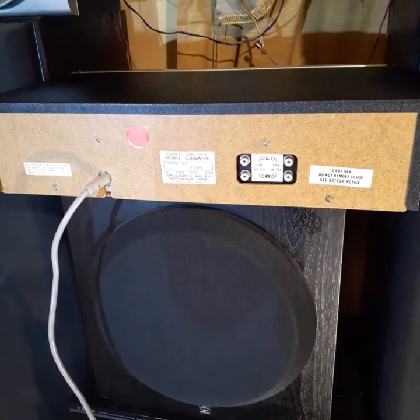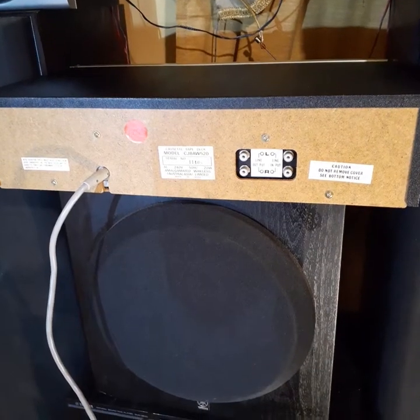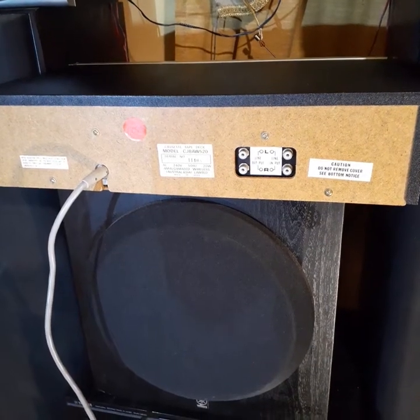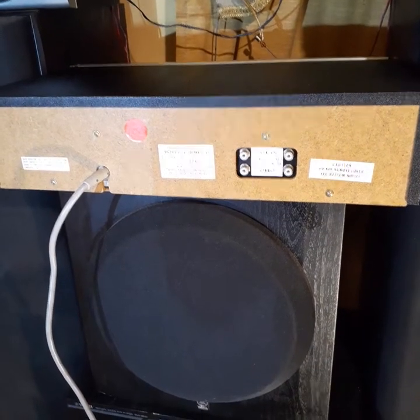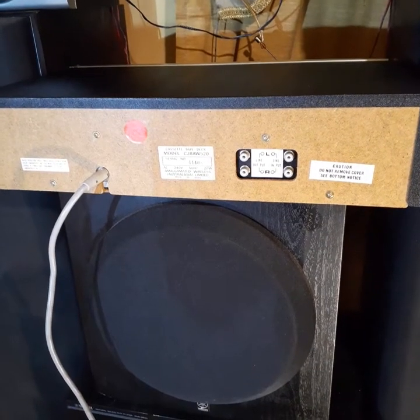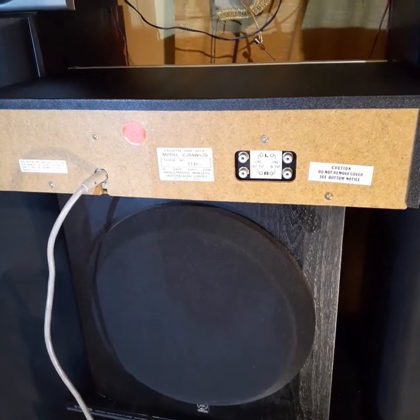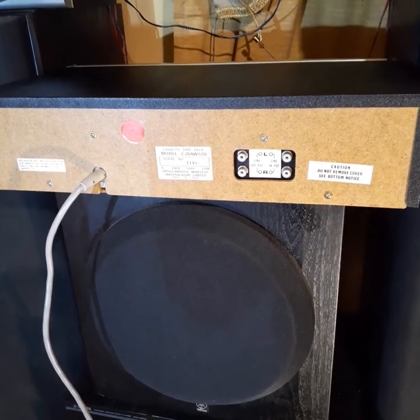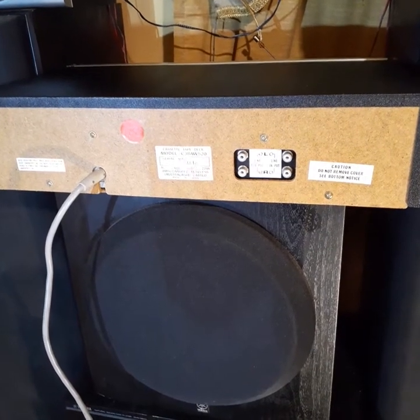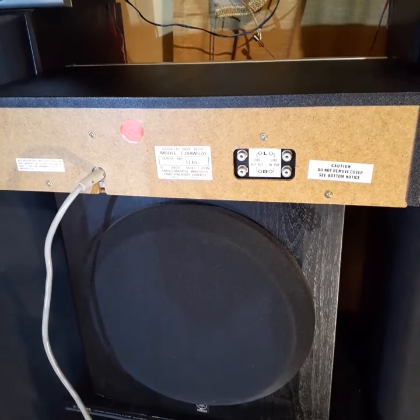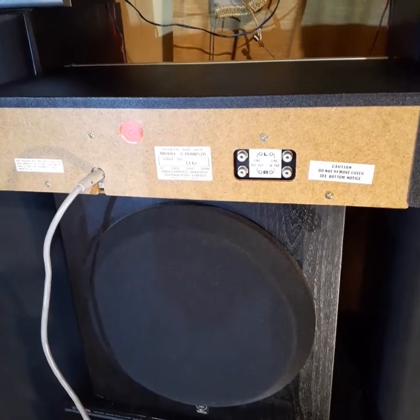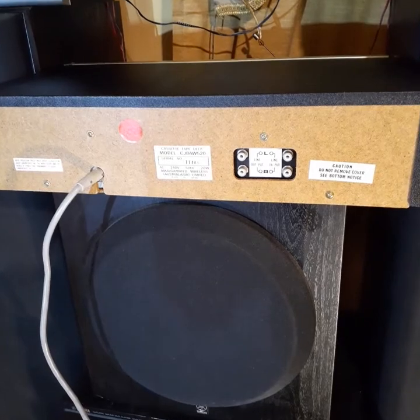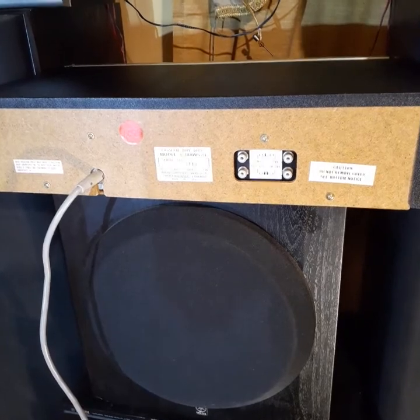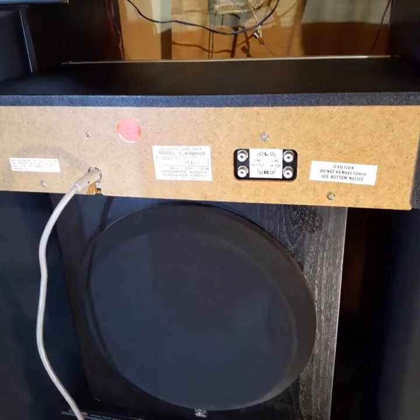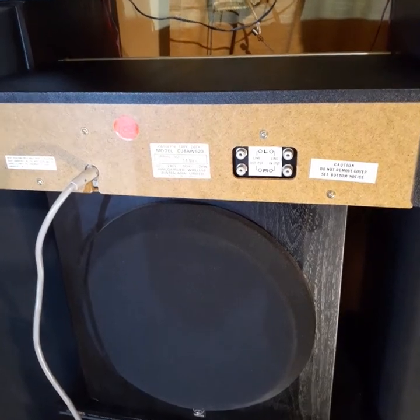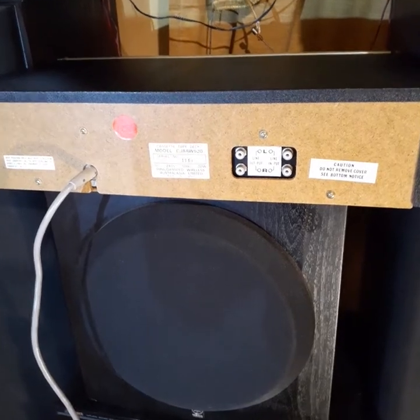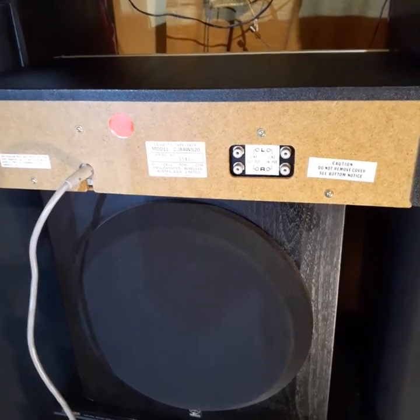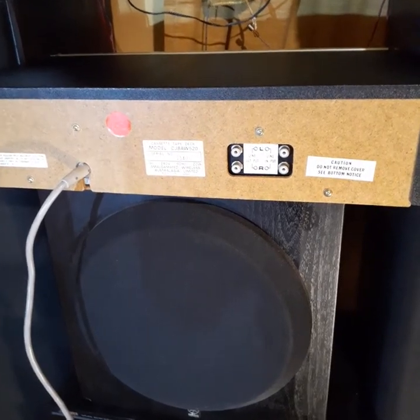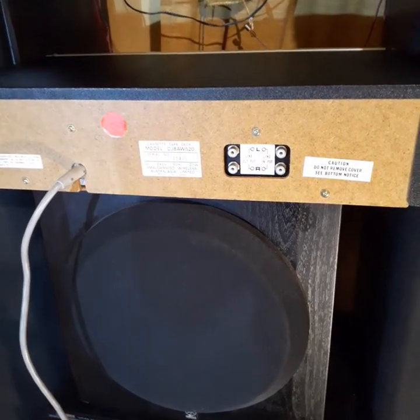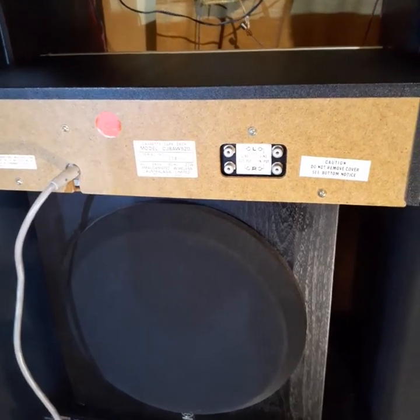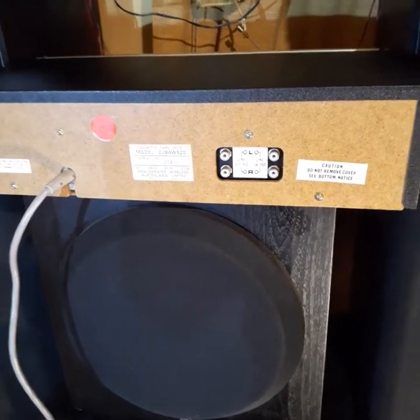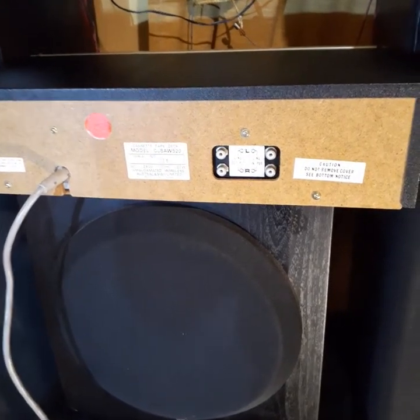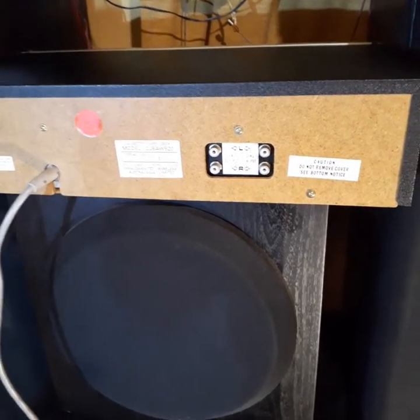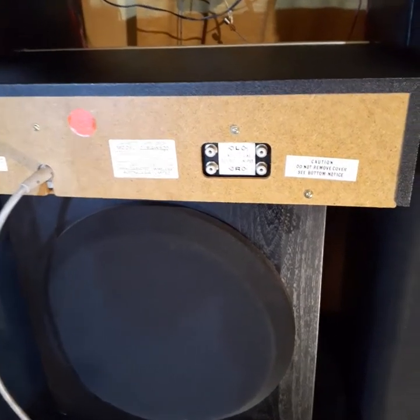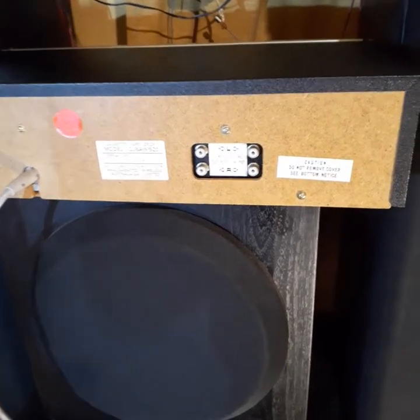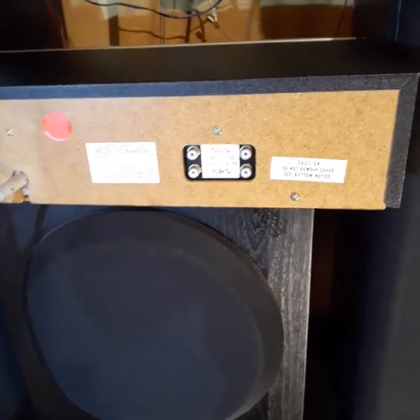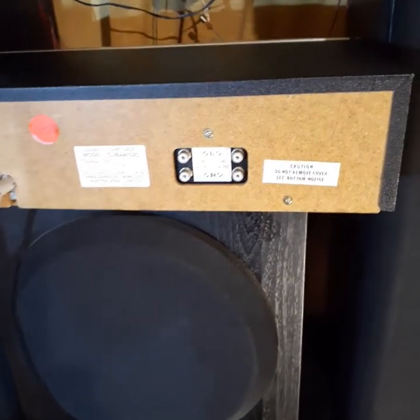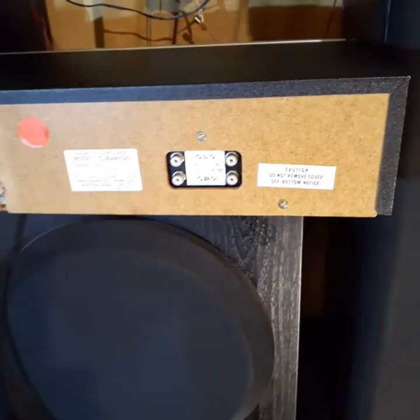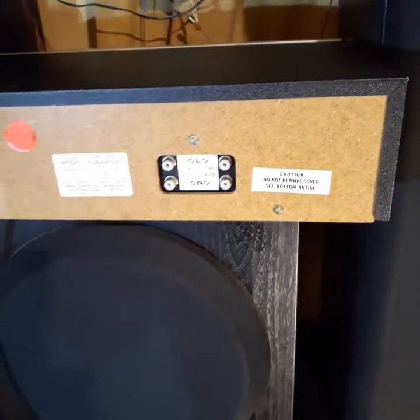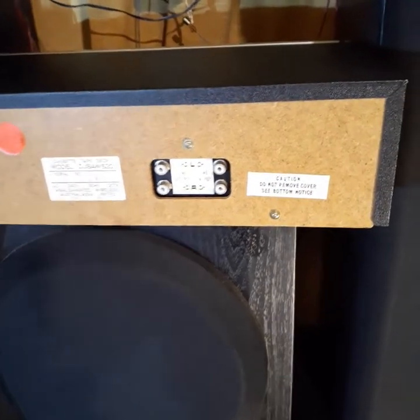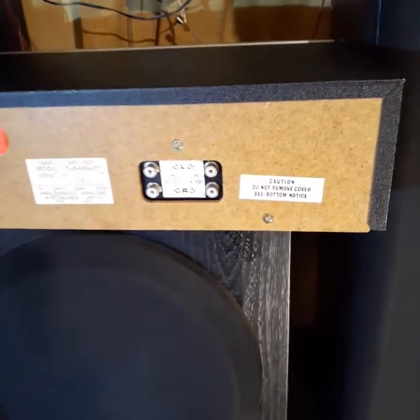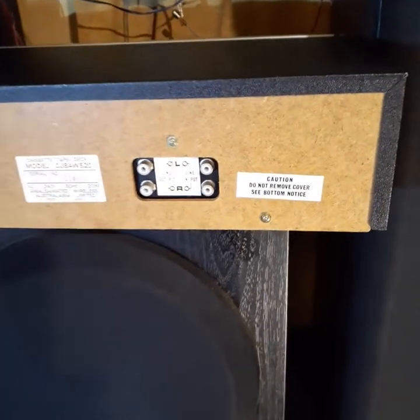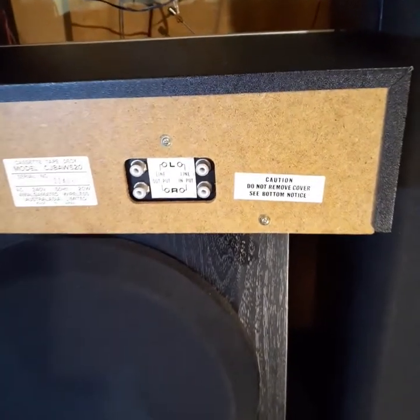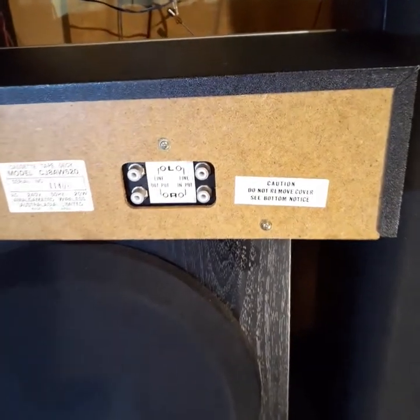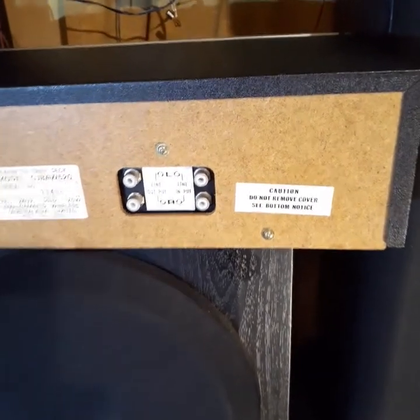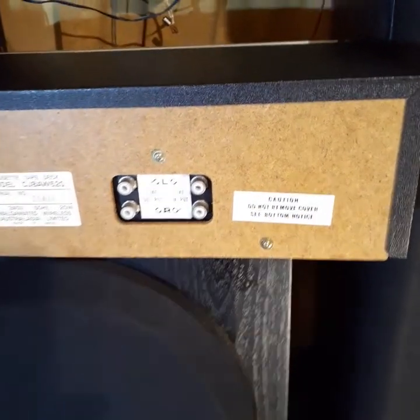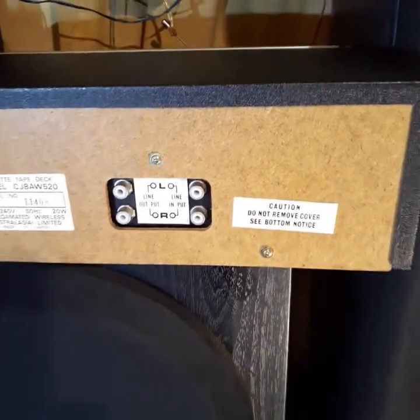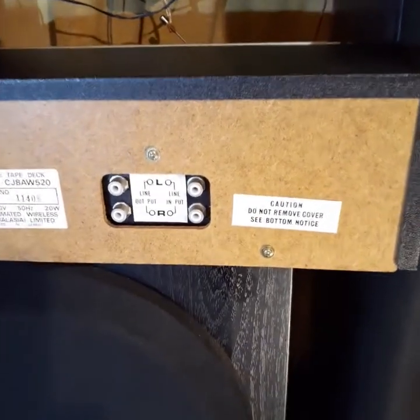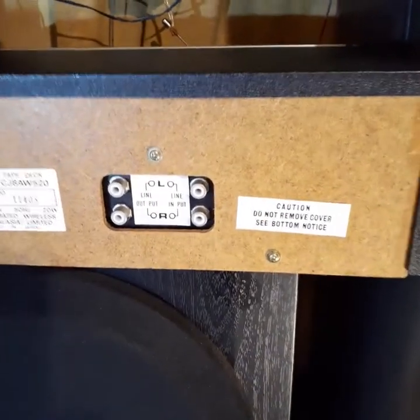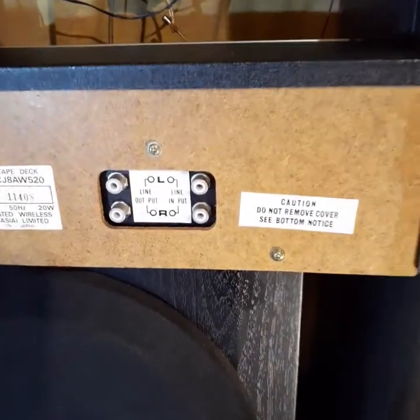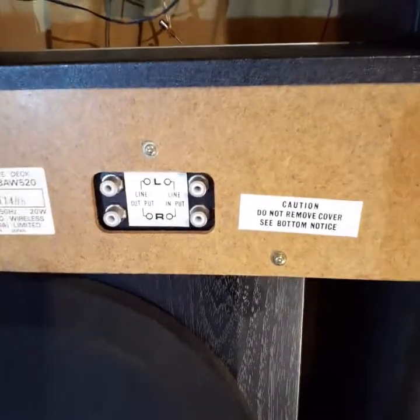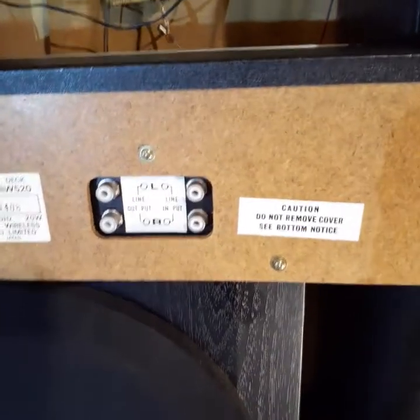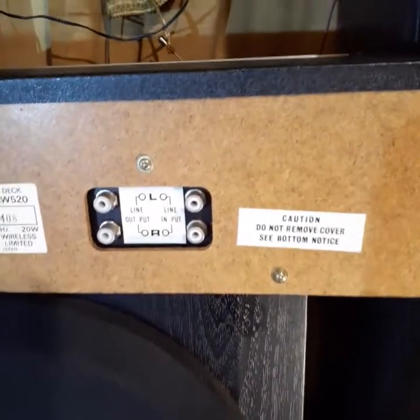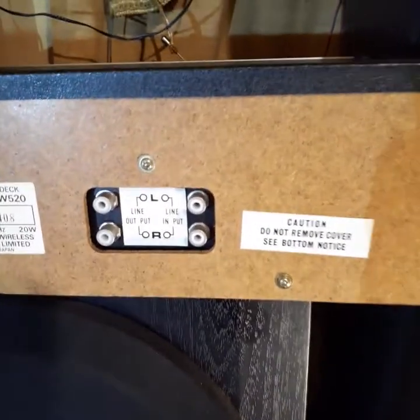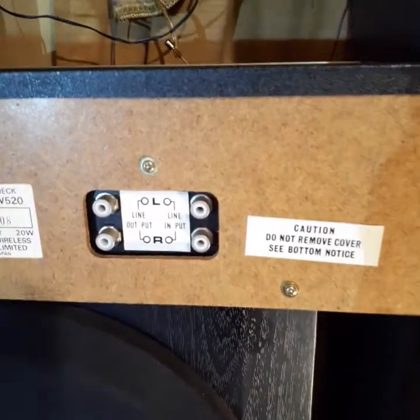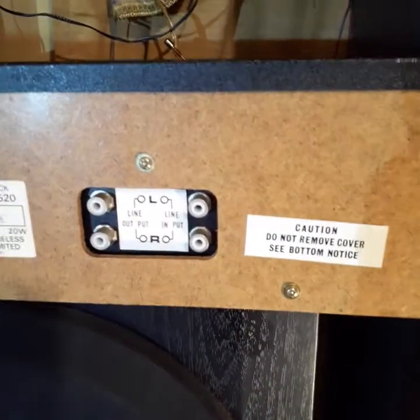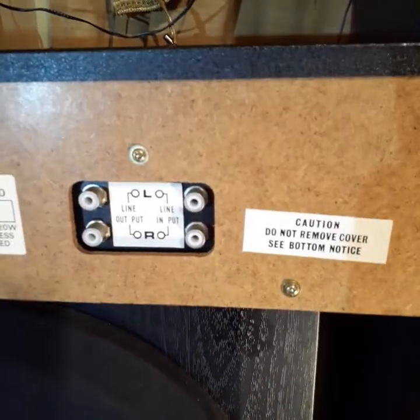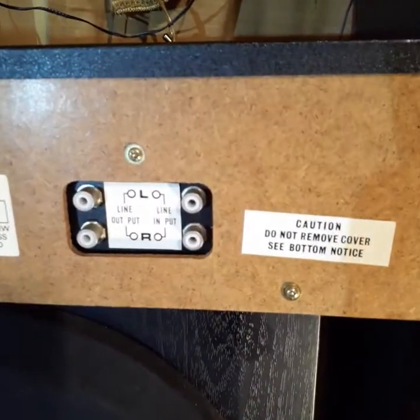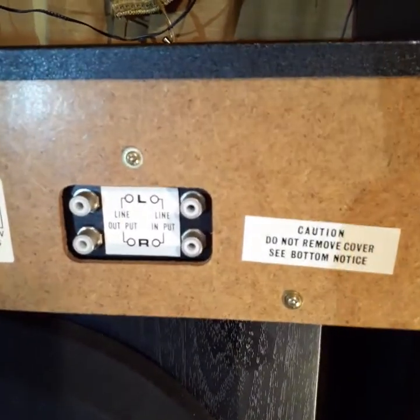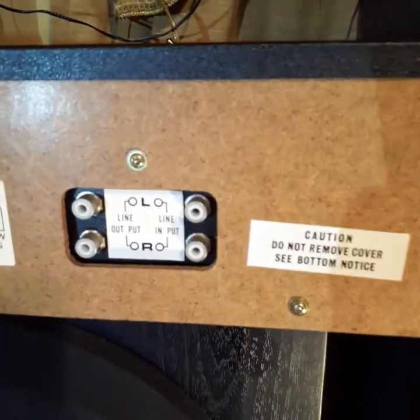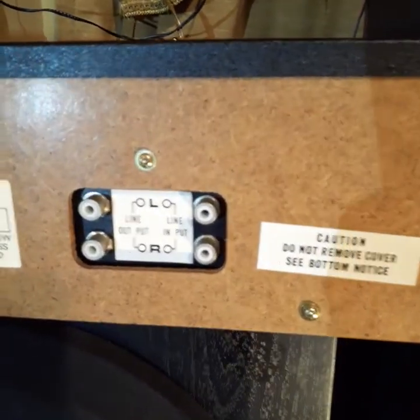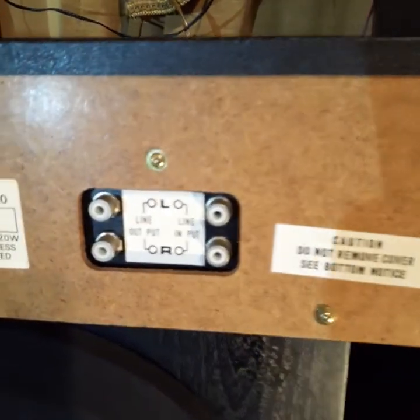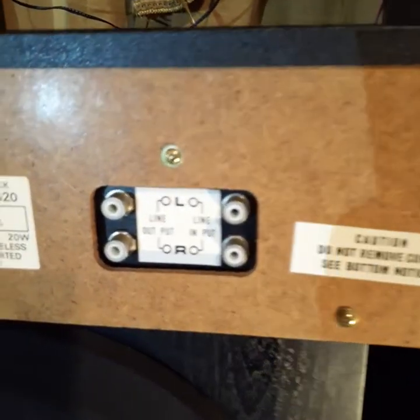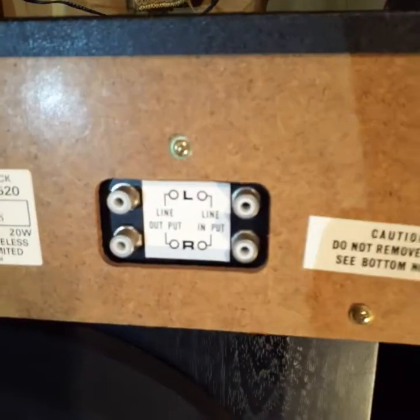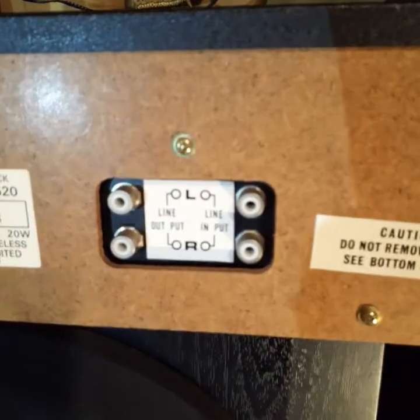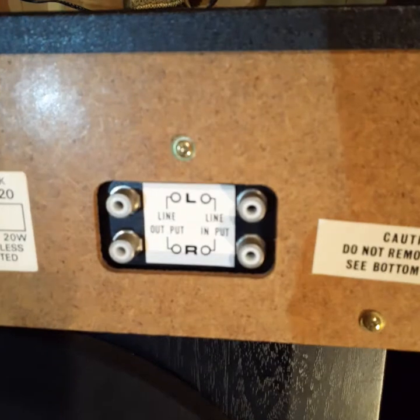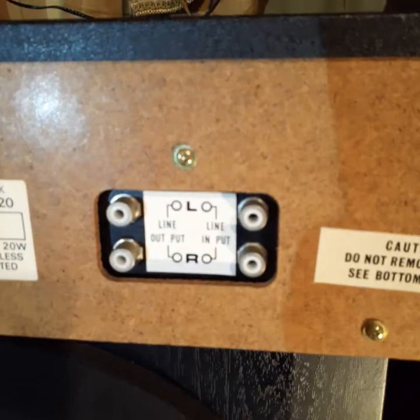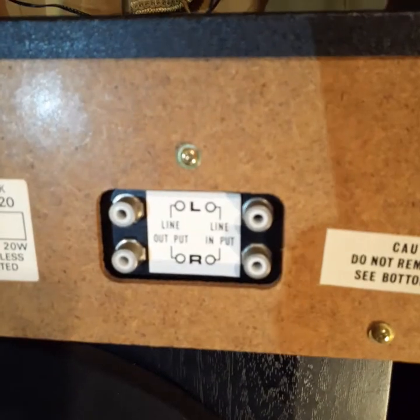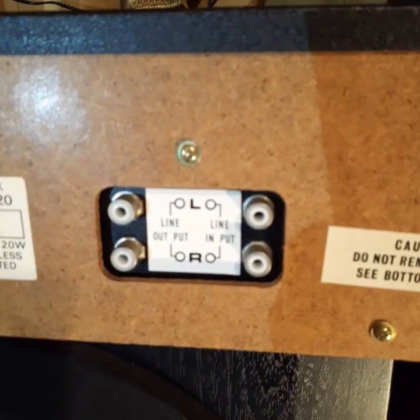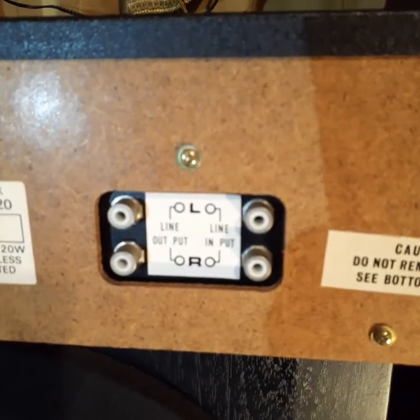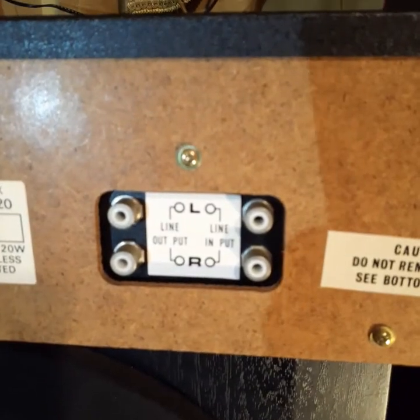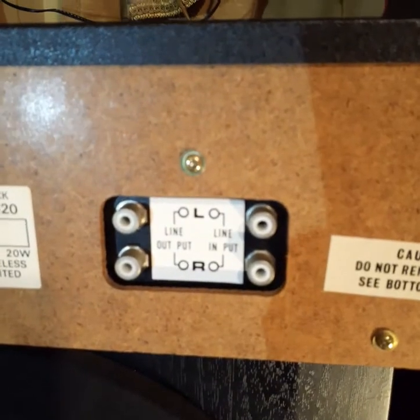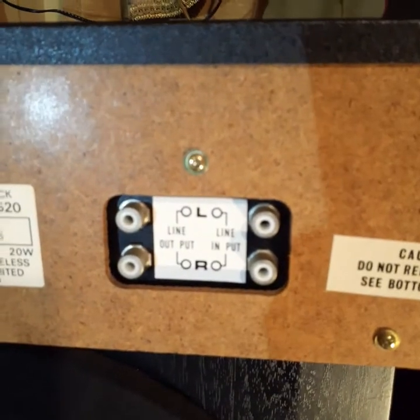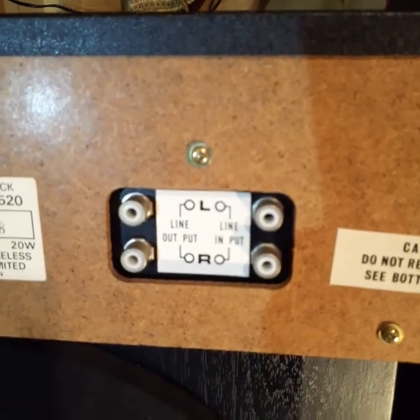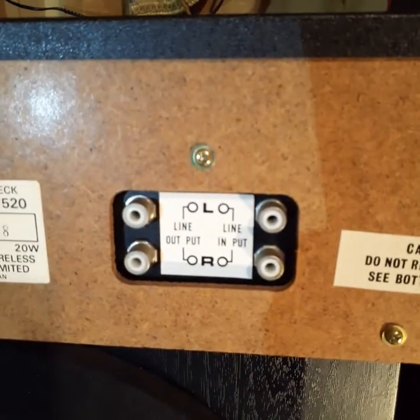Here's the back of the unit, with RCA plugs for input and output.